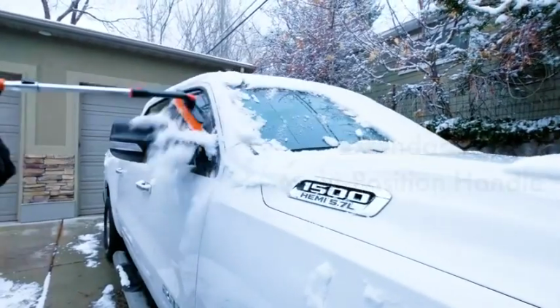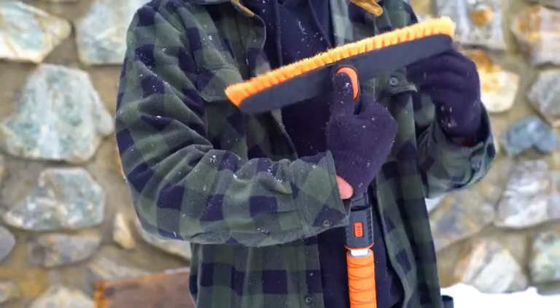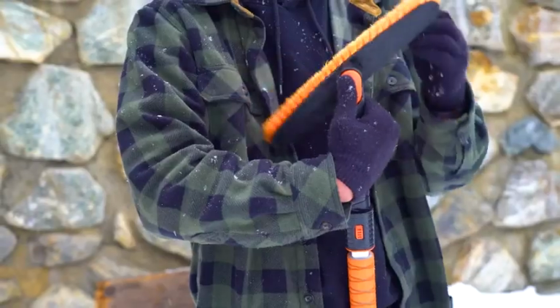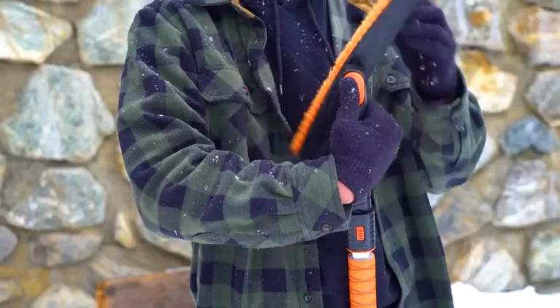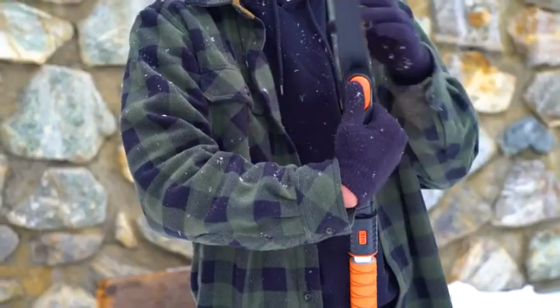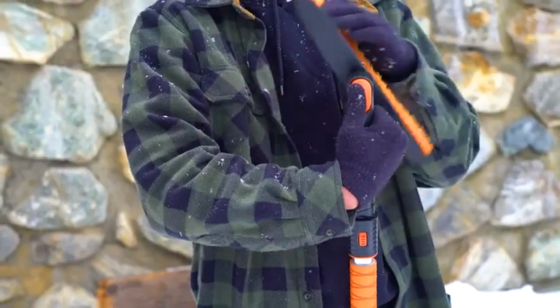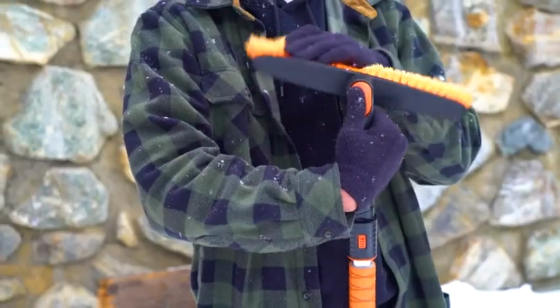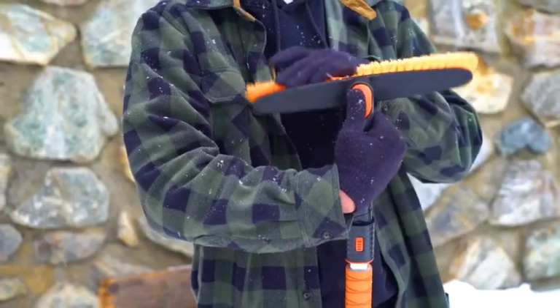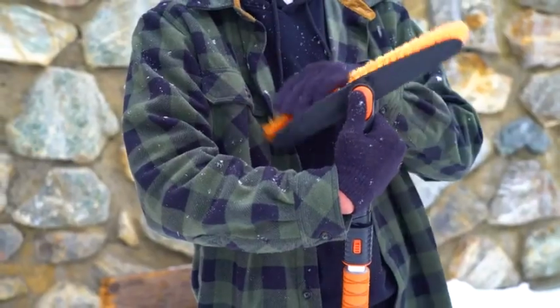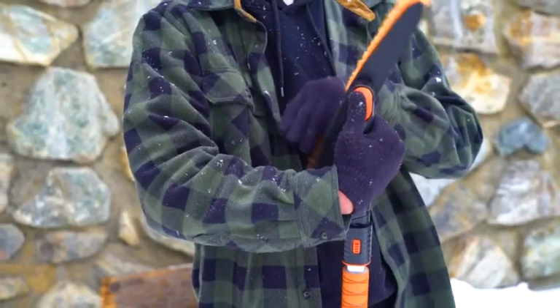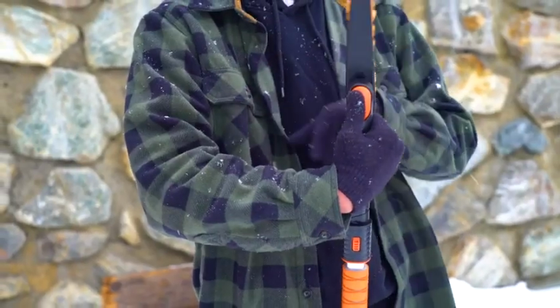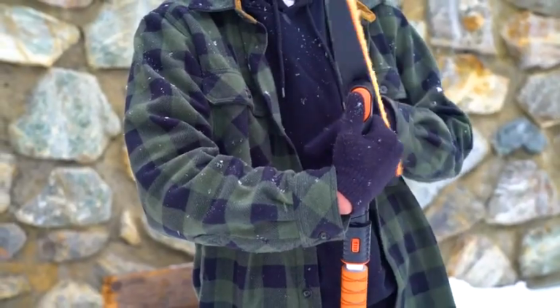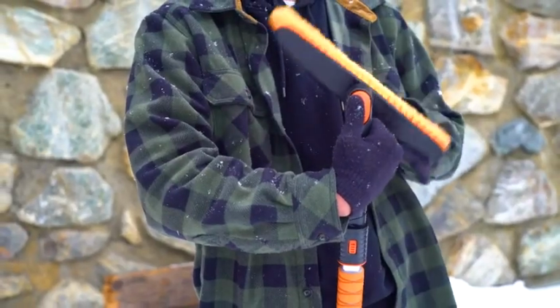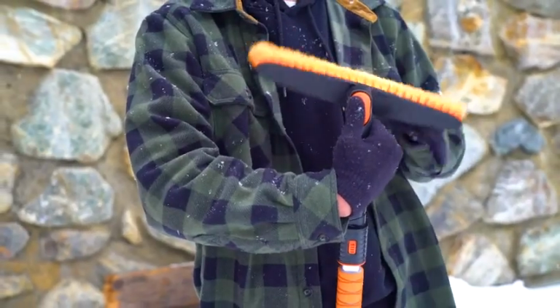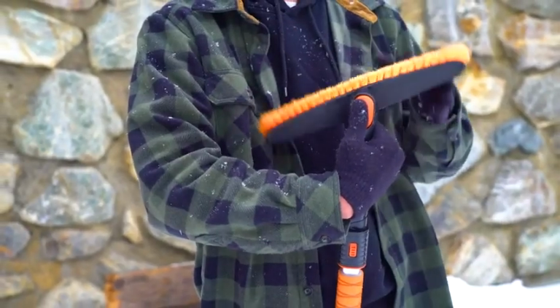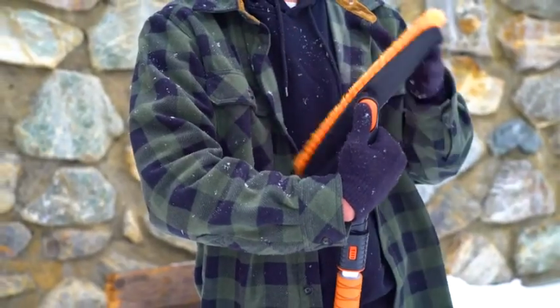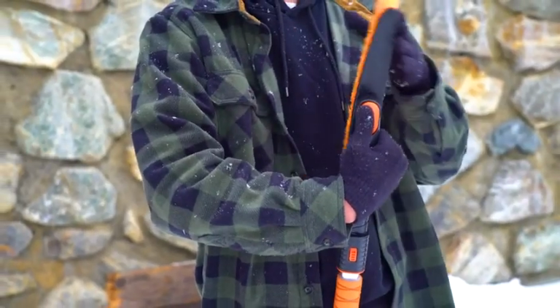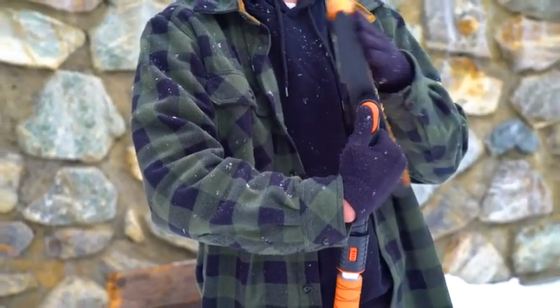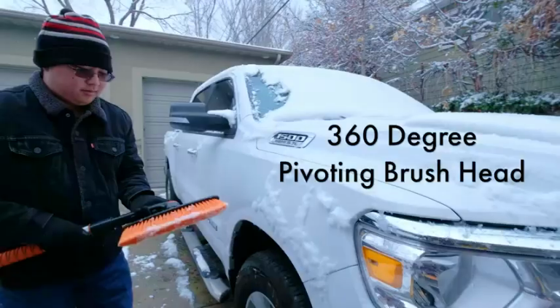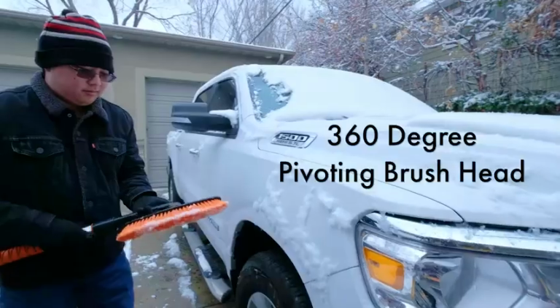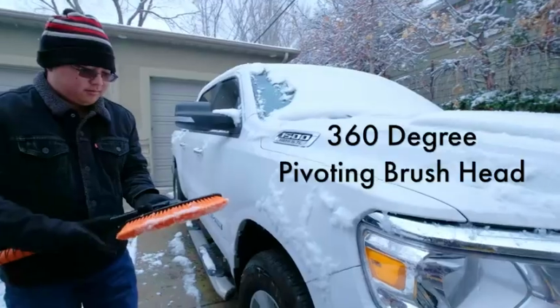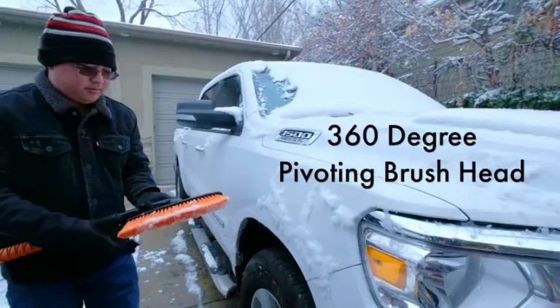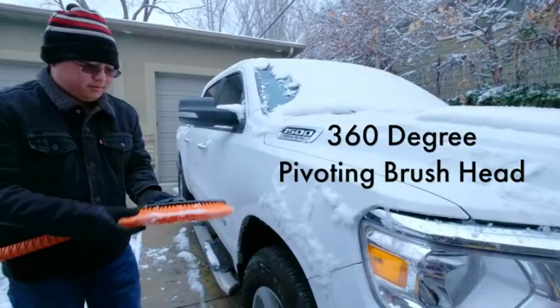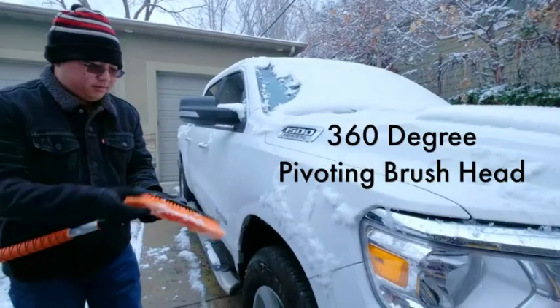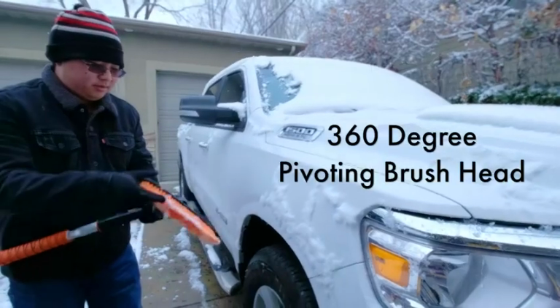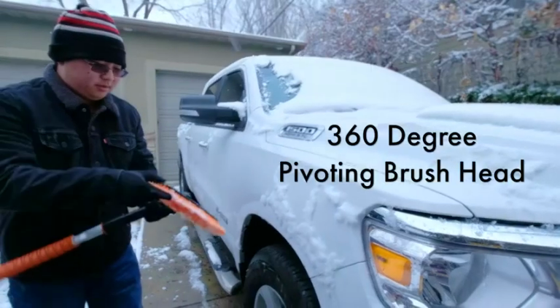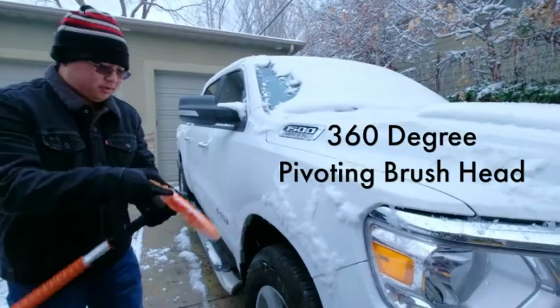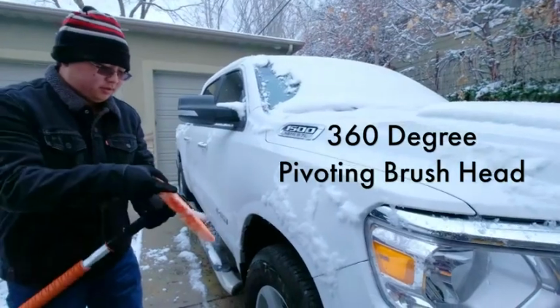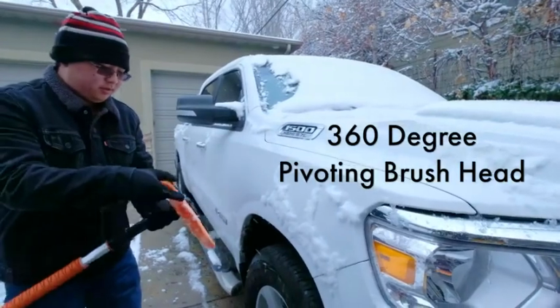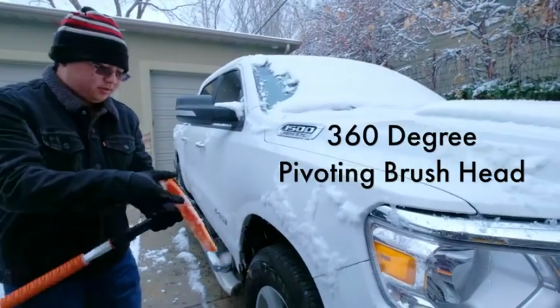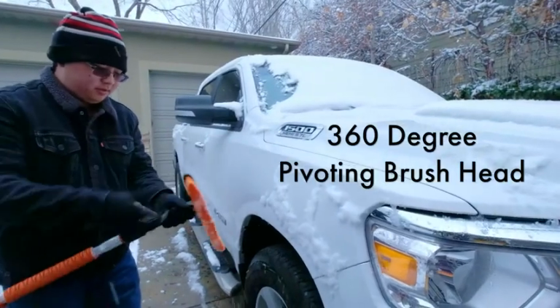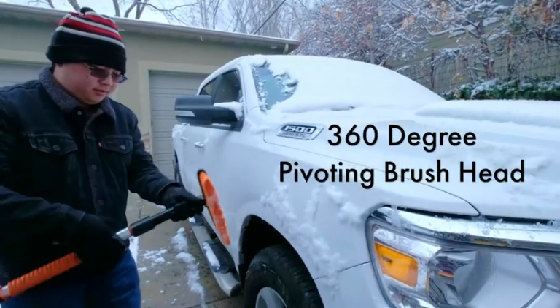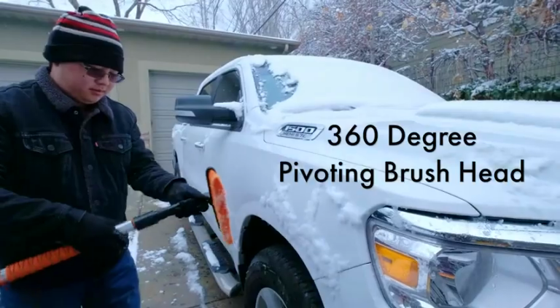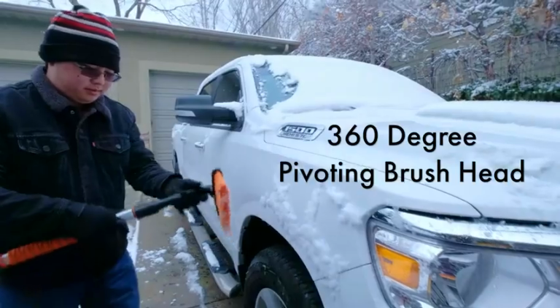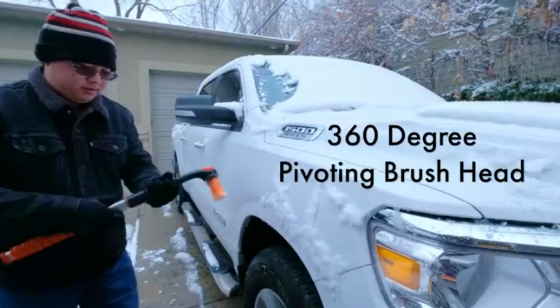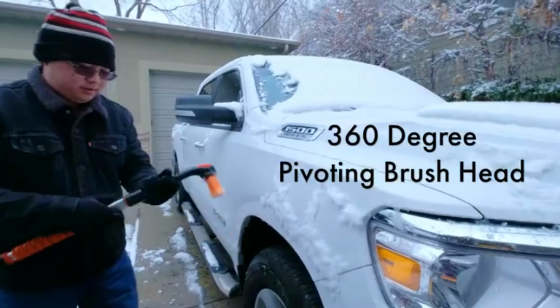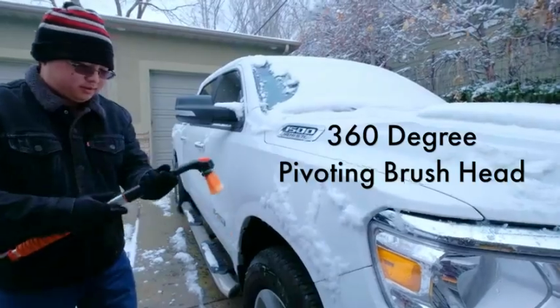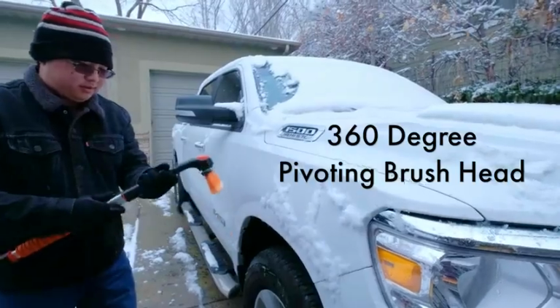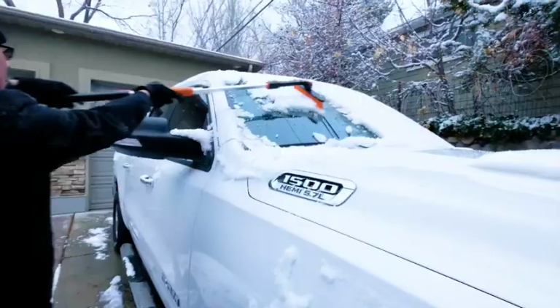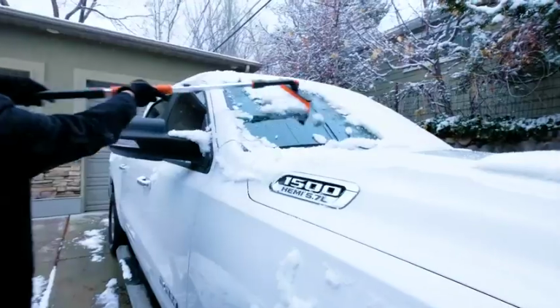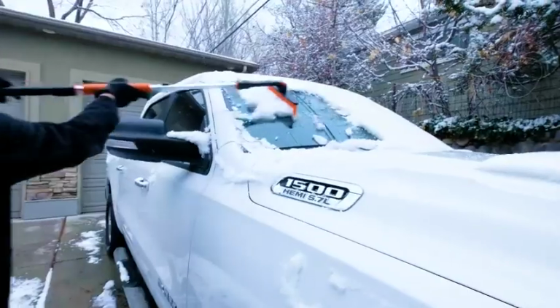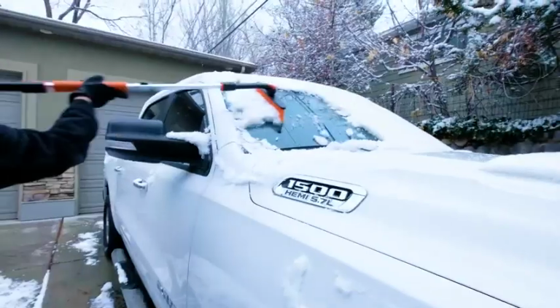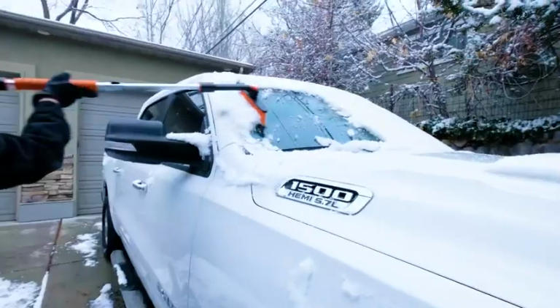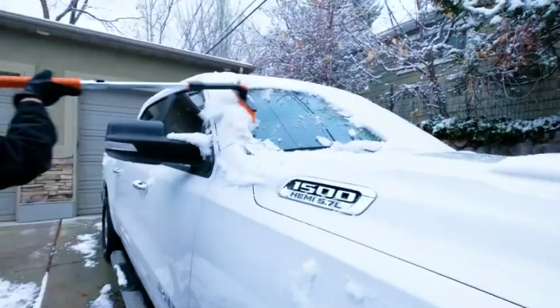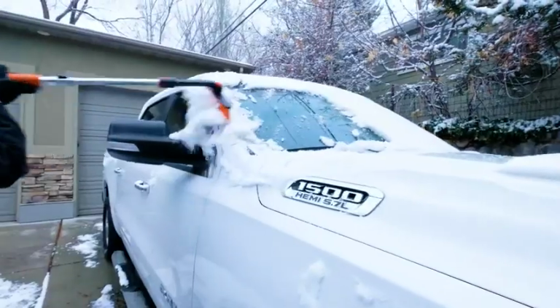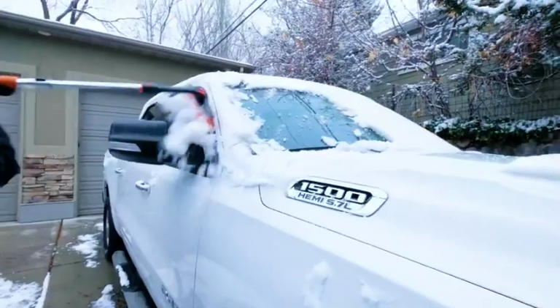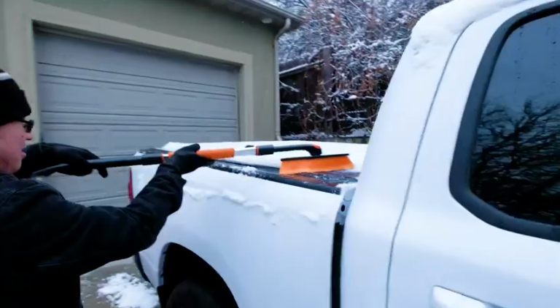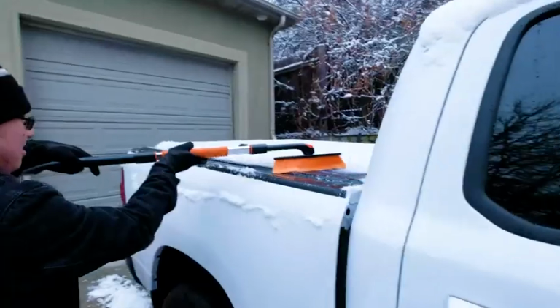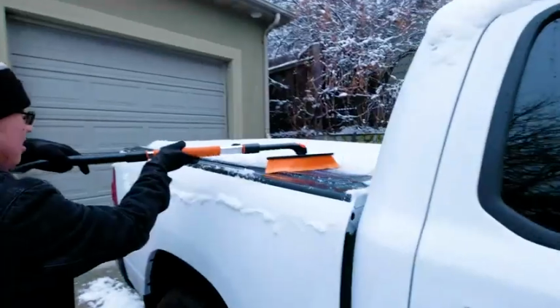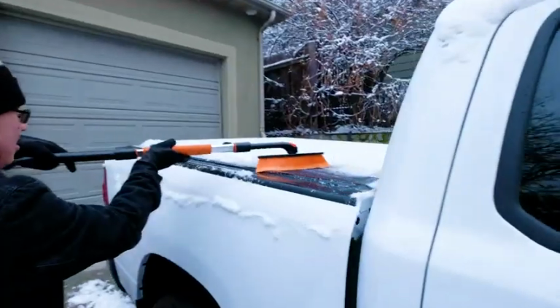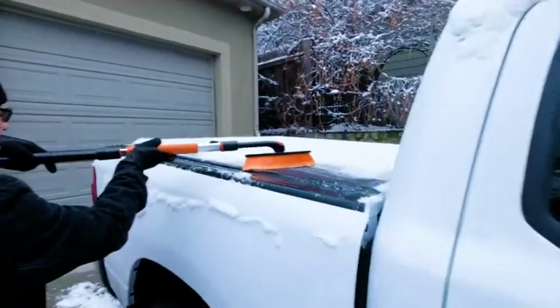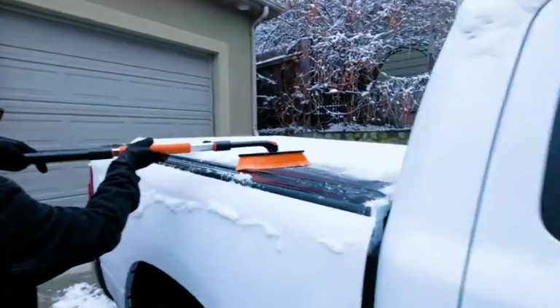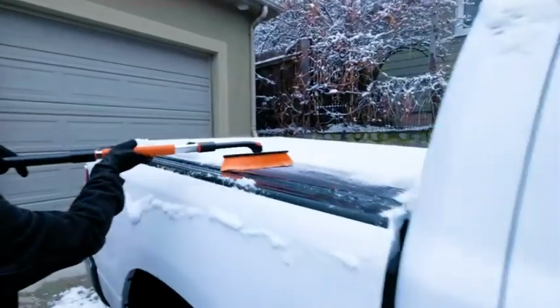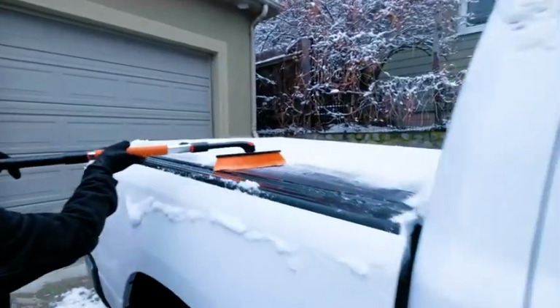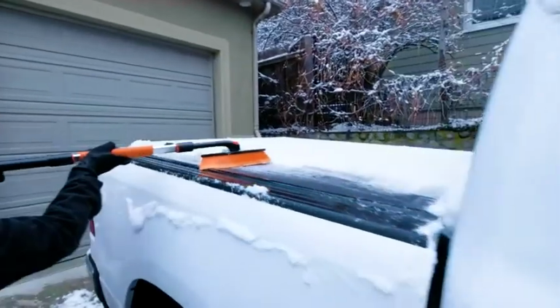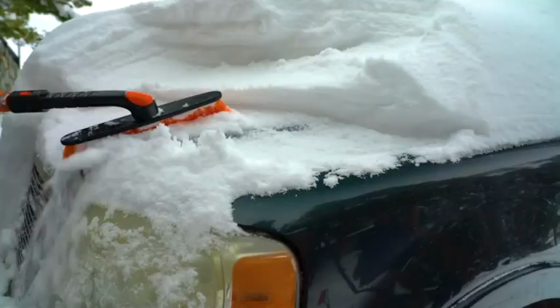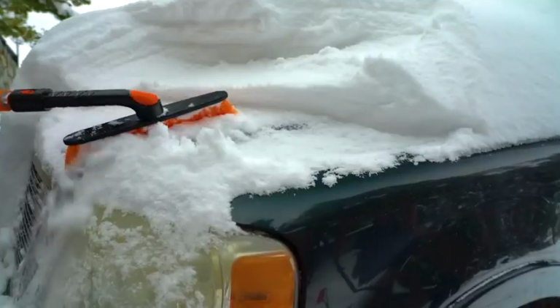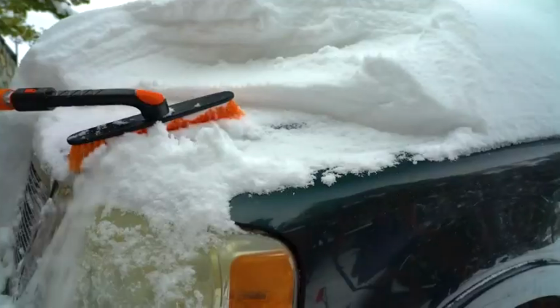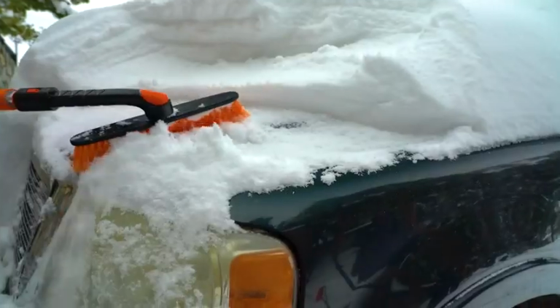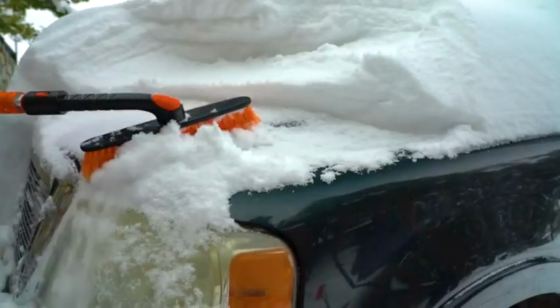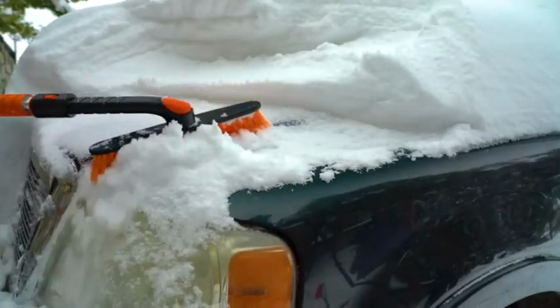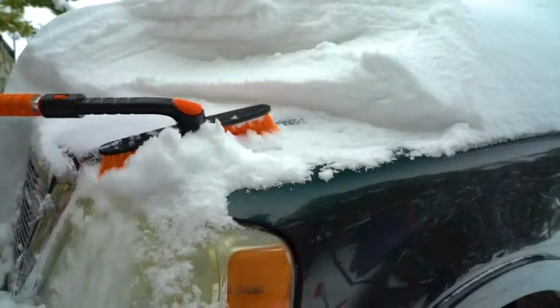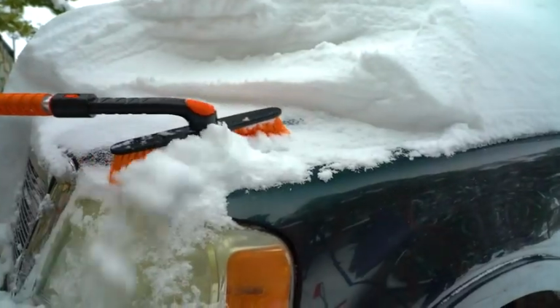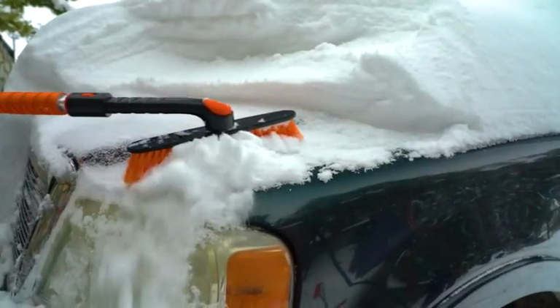A unique 360-degree pivoting brush head locks in horizontal, vertical, and diagonal directions.